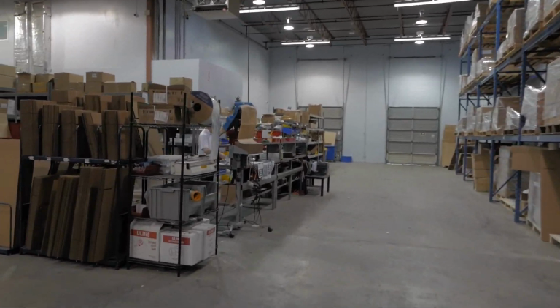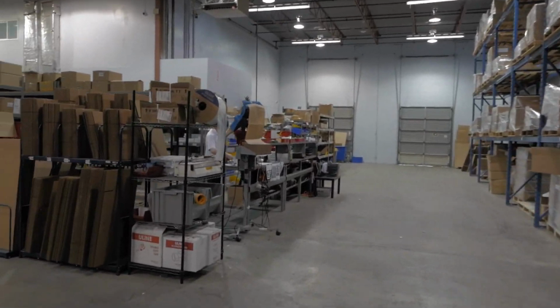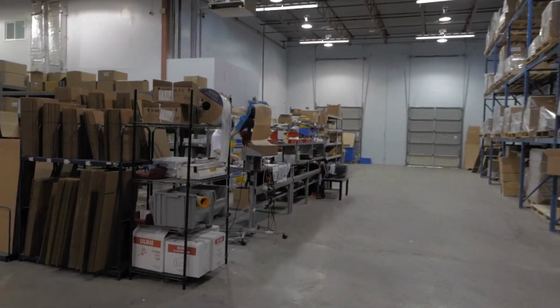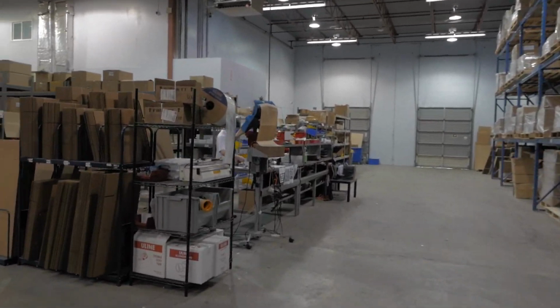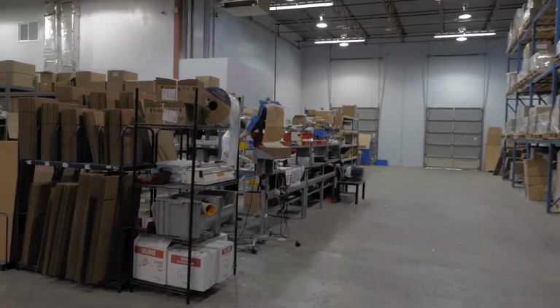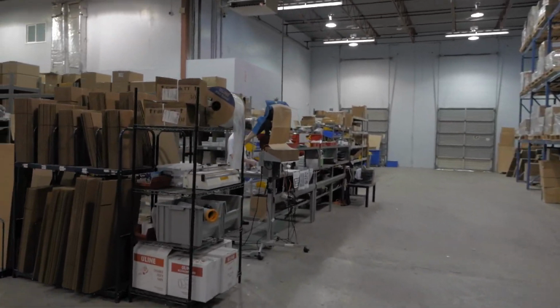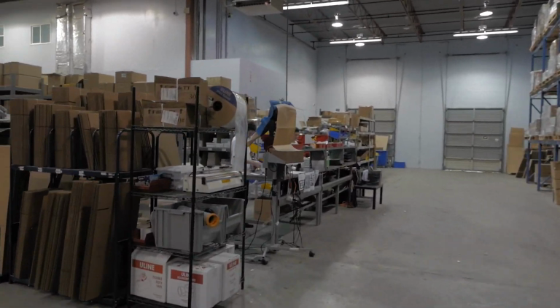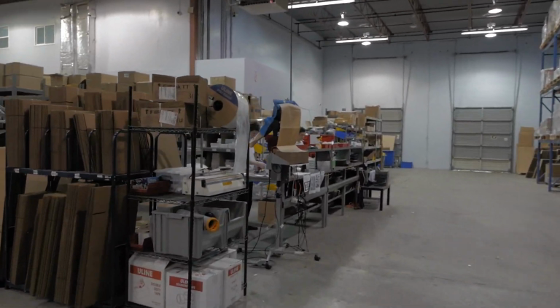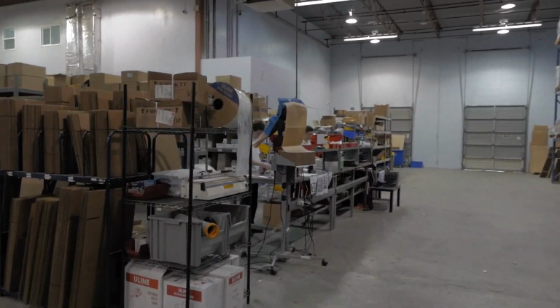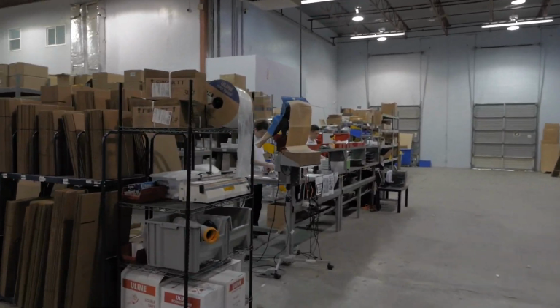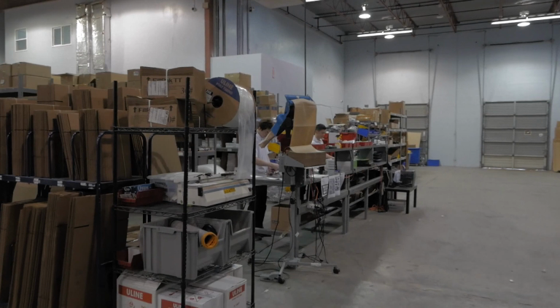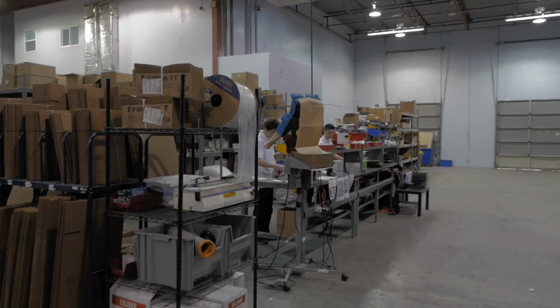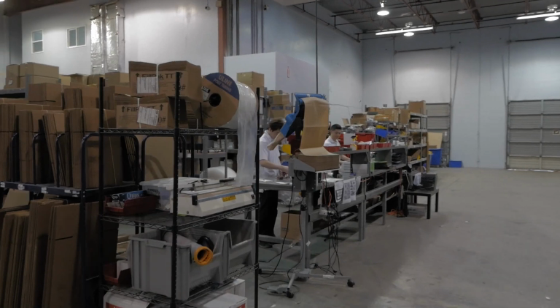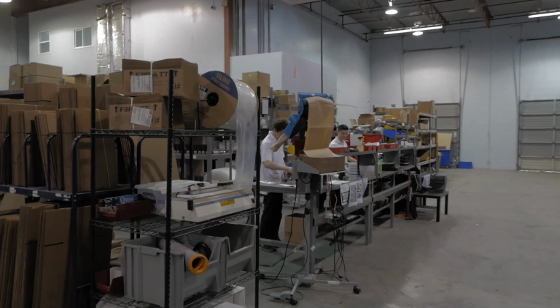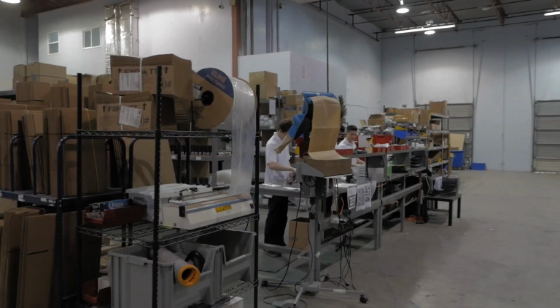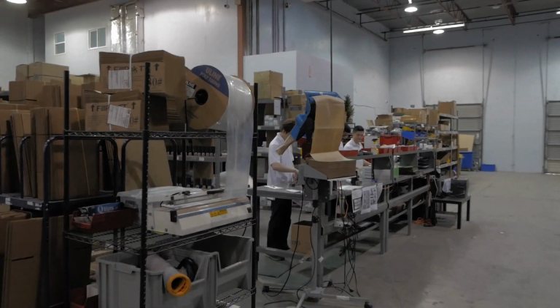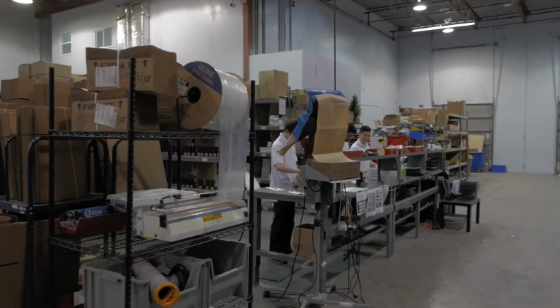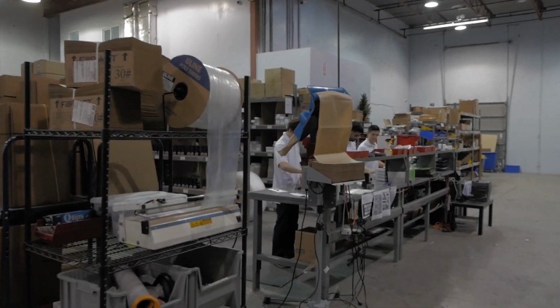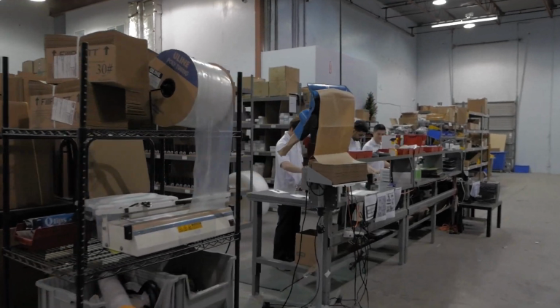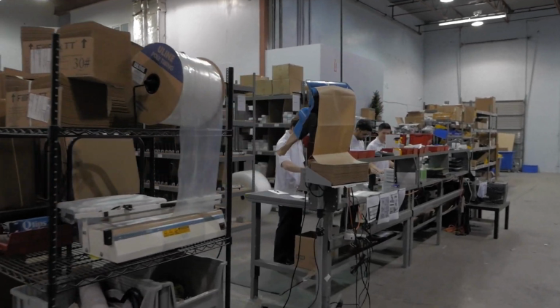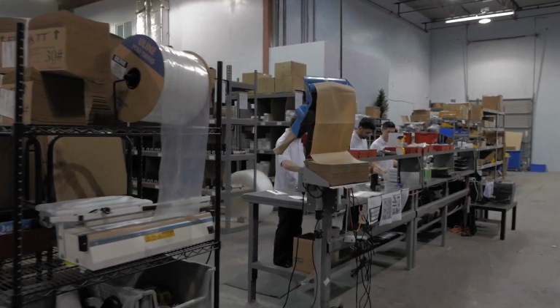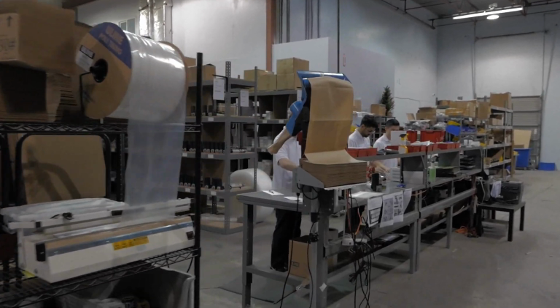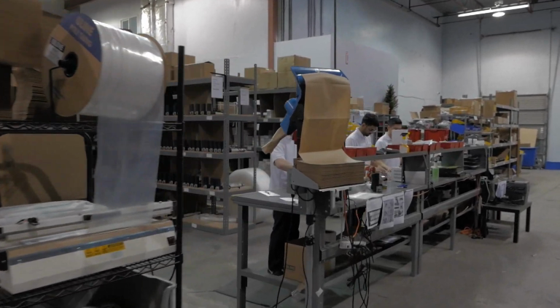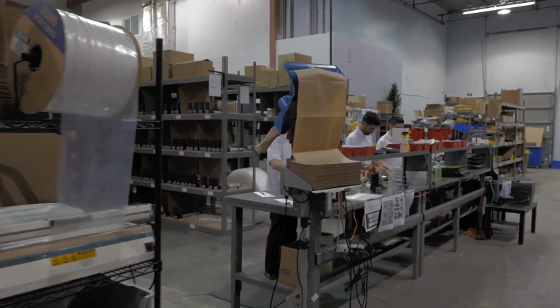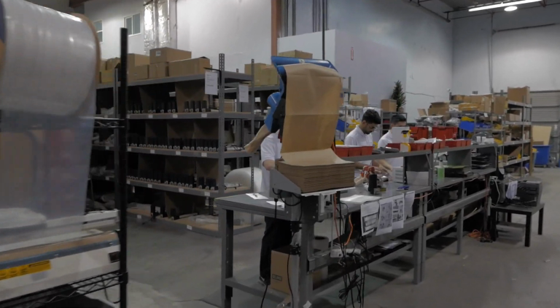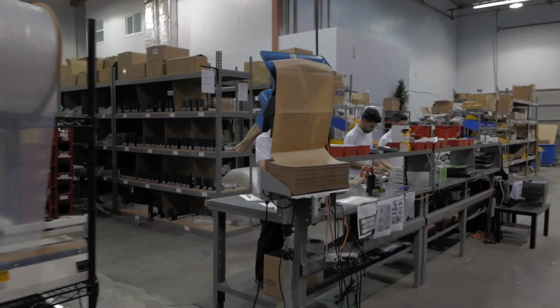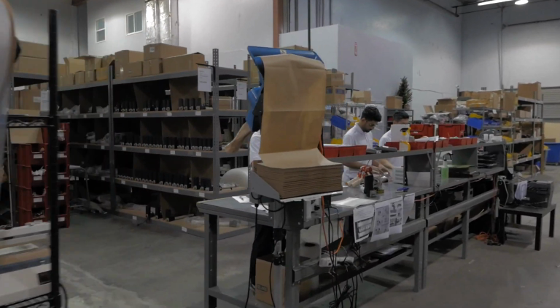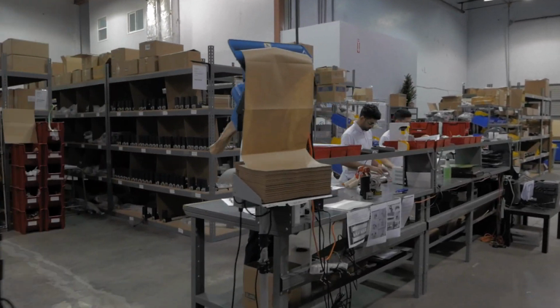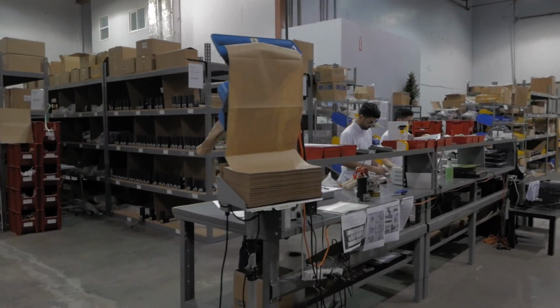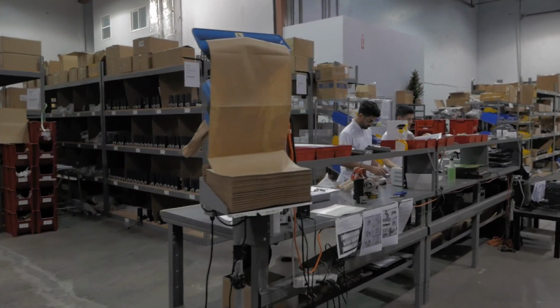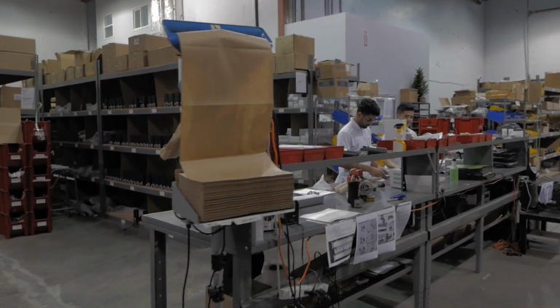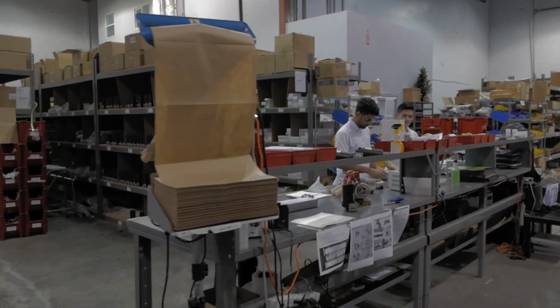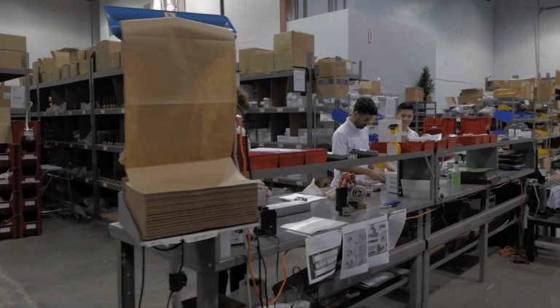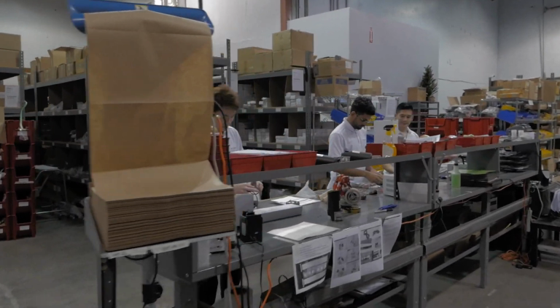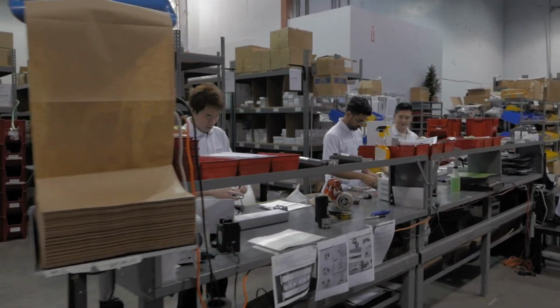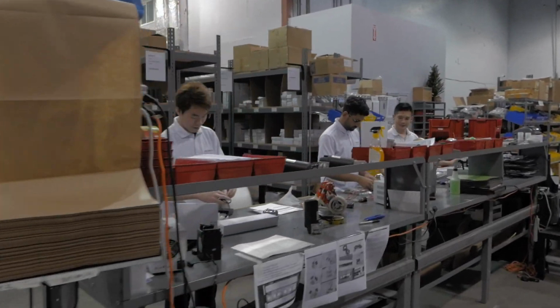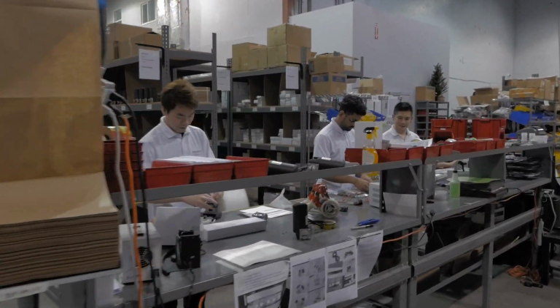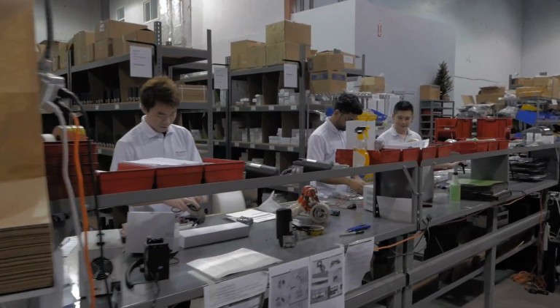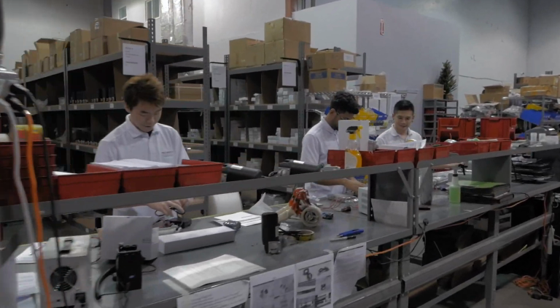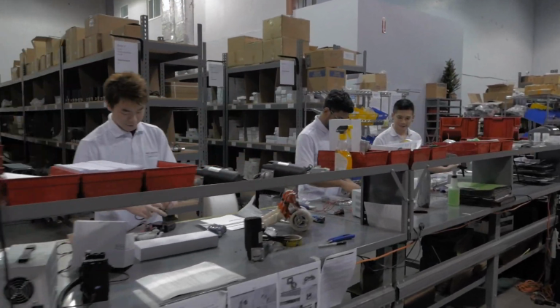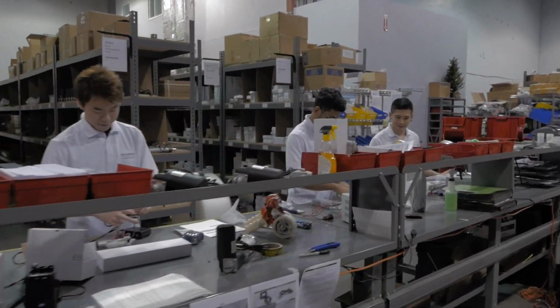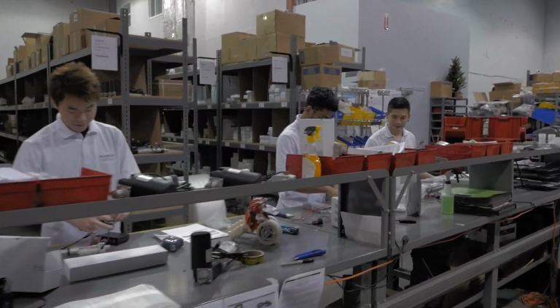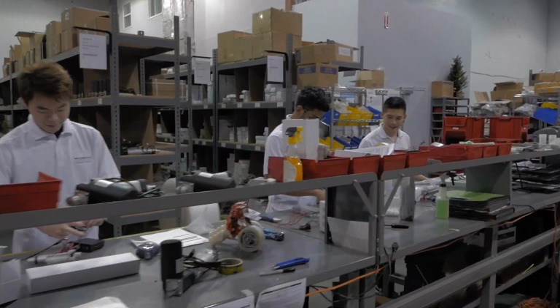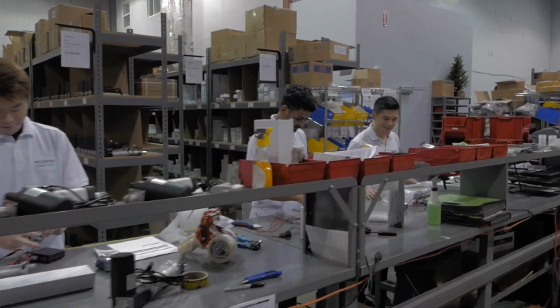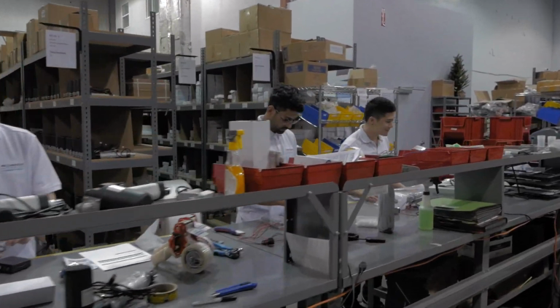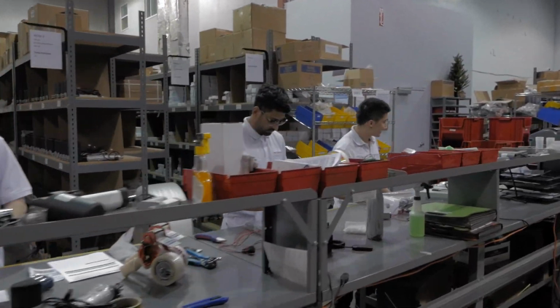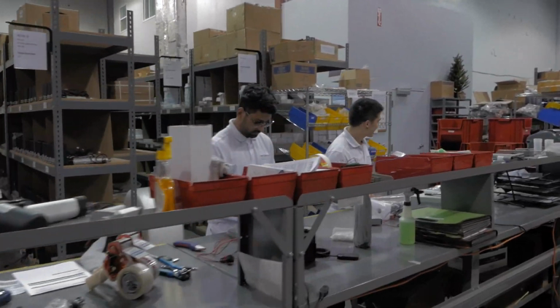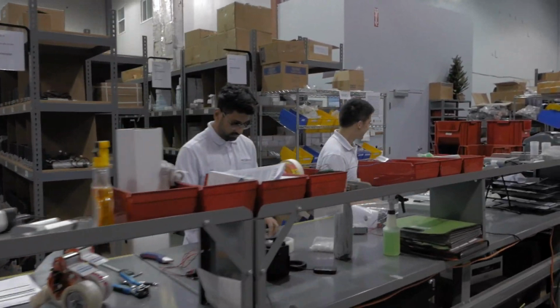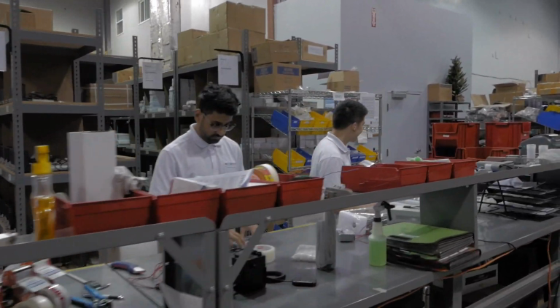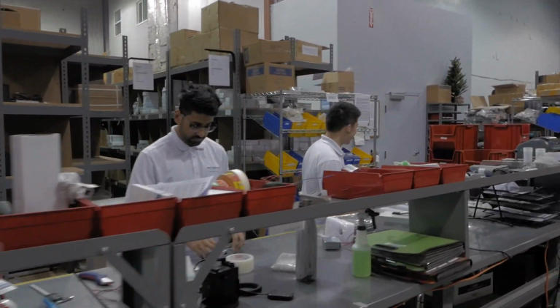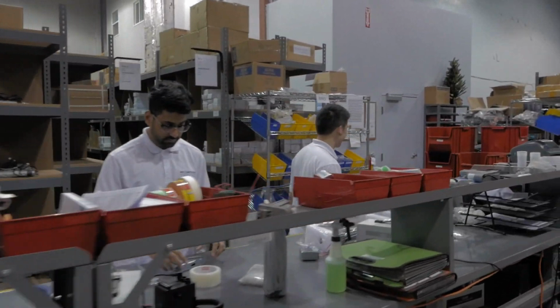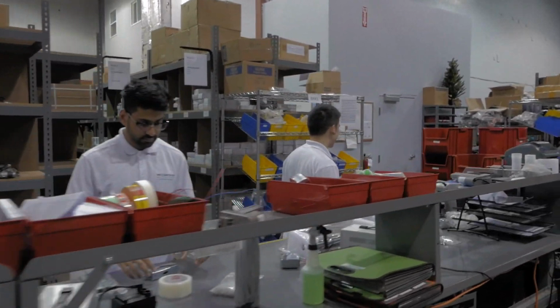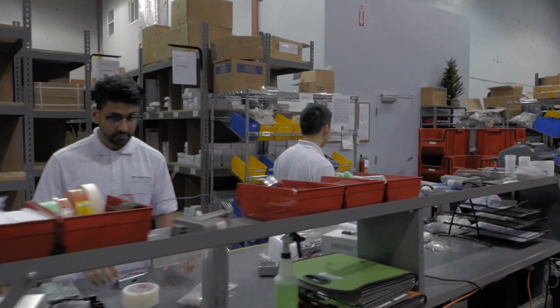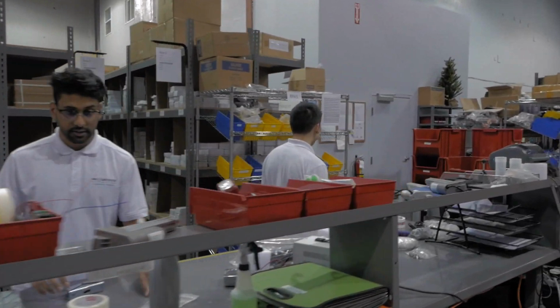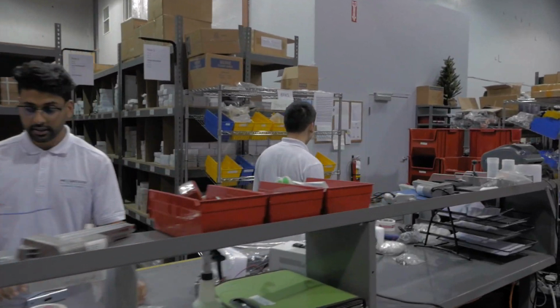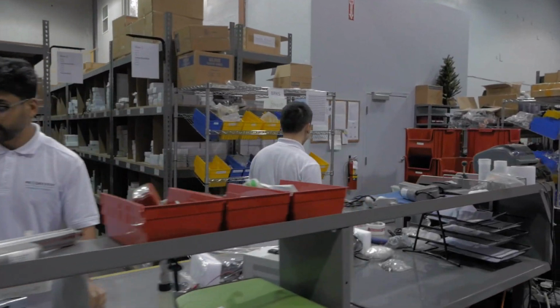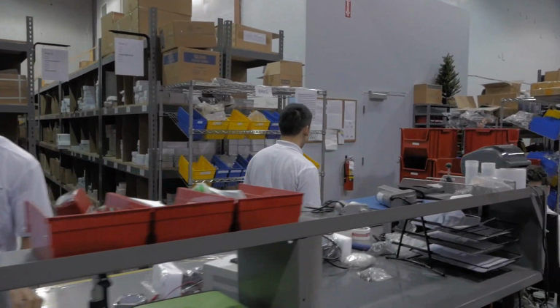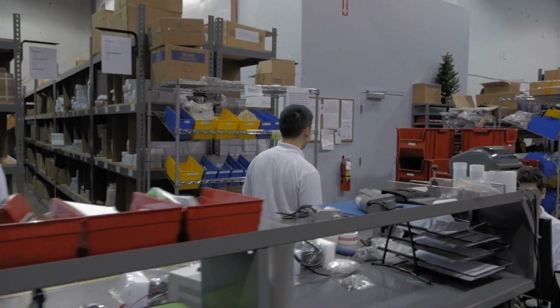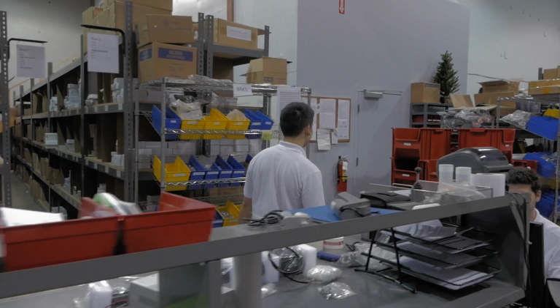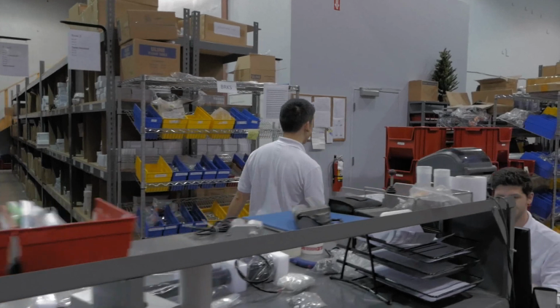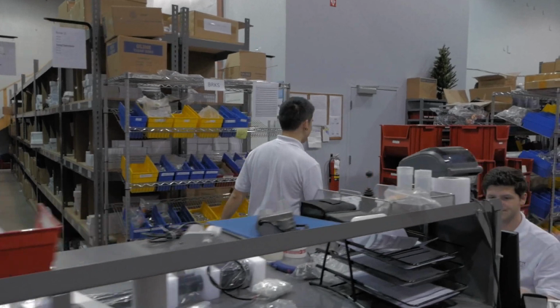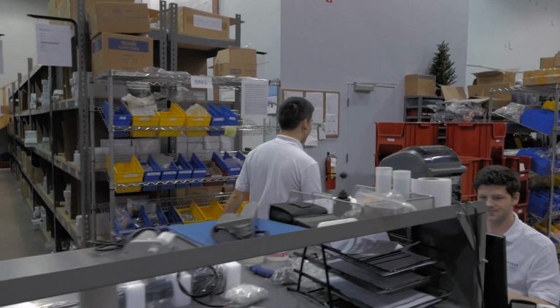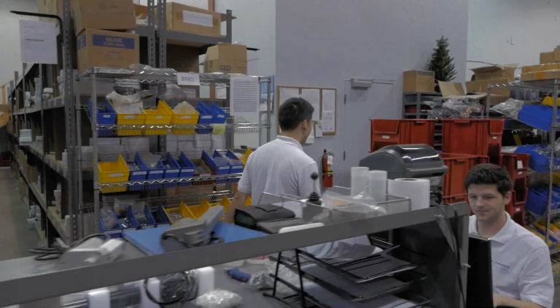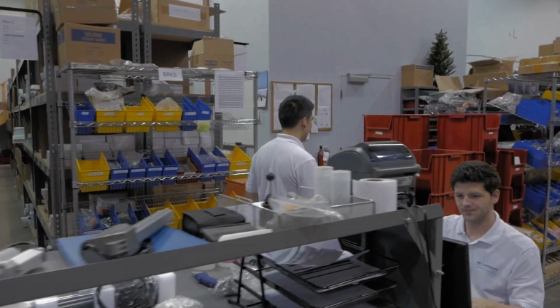Finally, our team tests and inspects the actuators once more to ensure that they meet our strict performance standards before being packed and shipped to you.